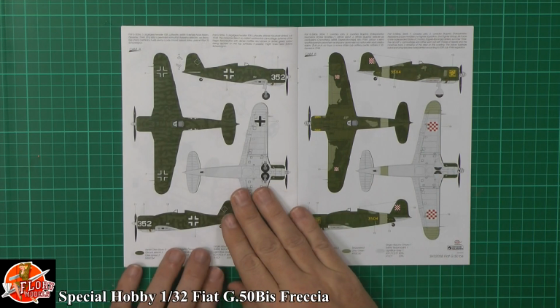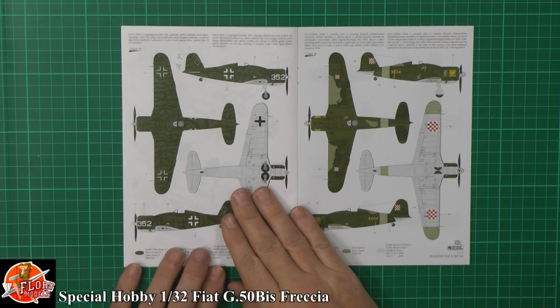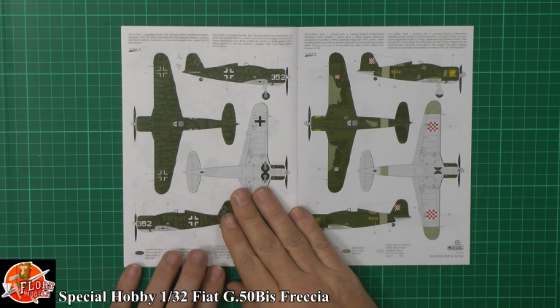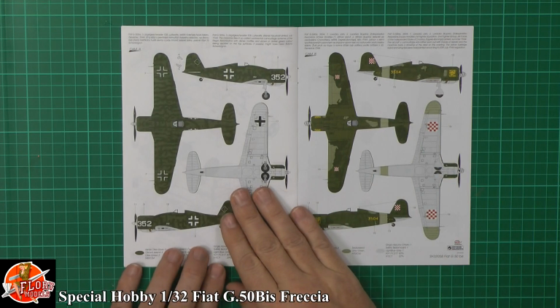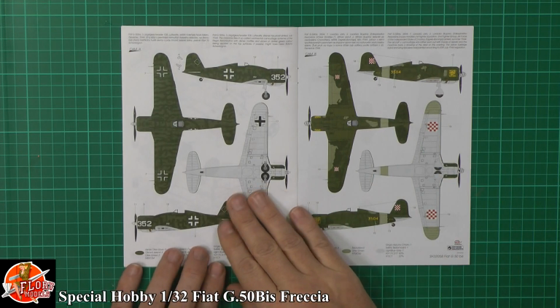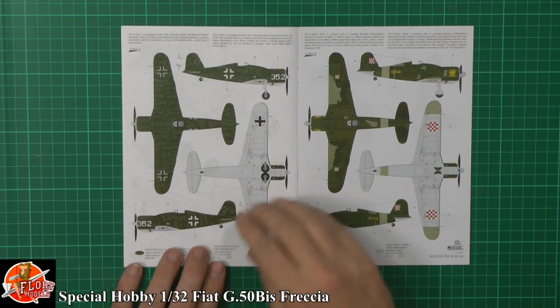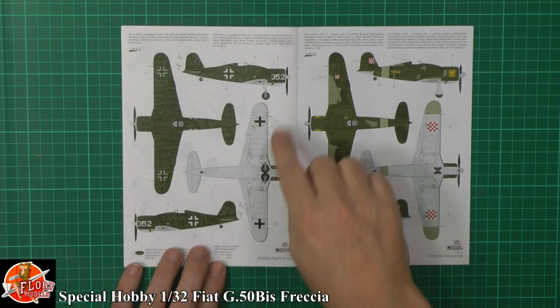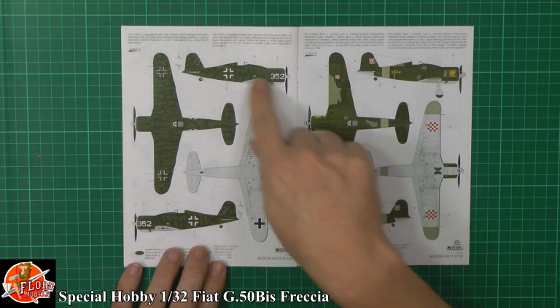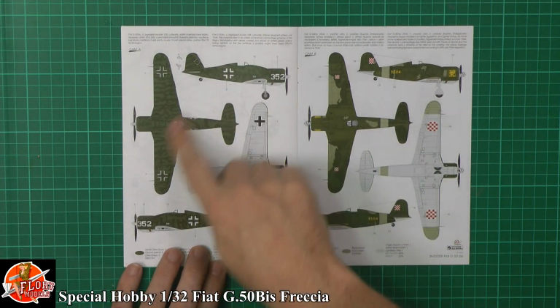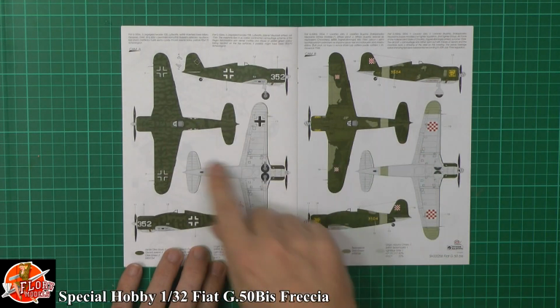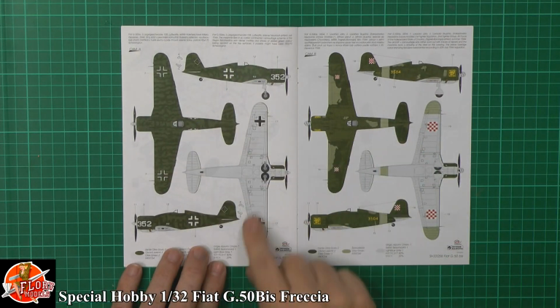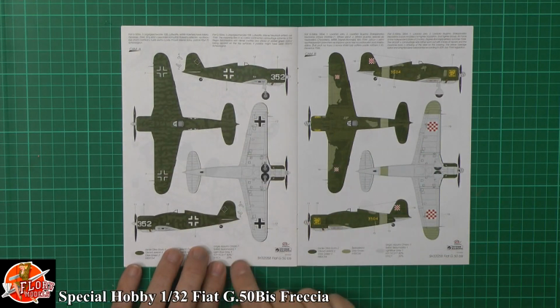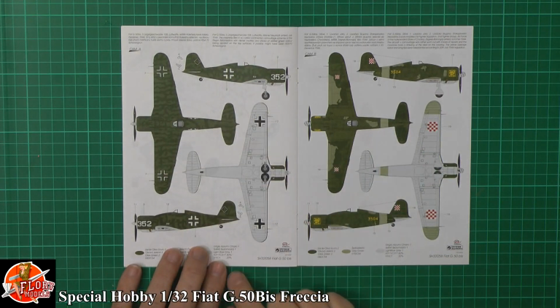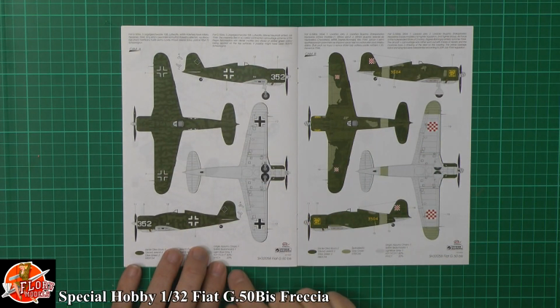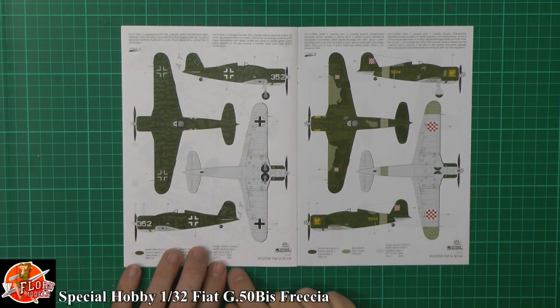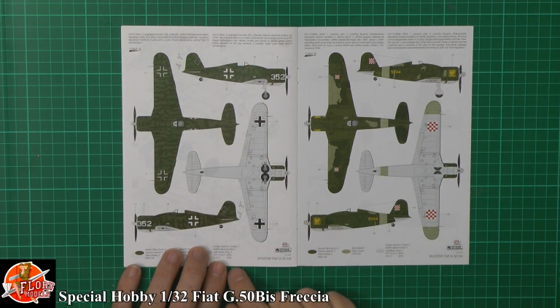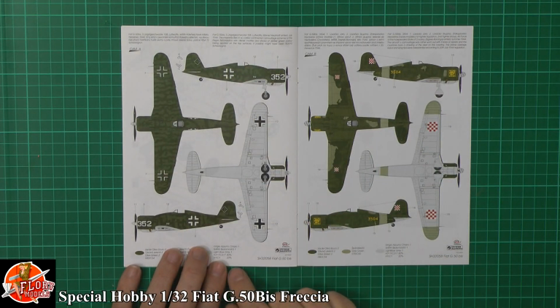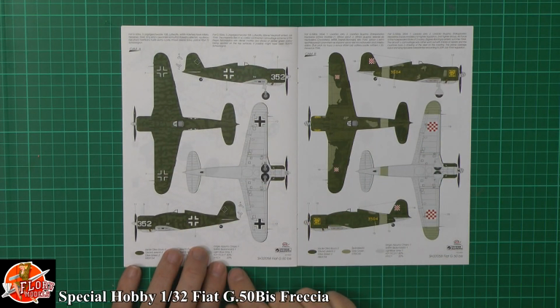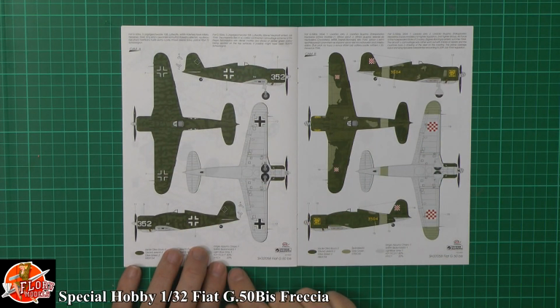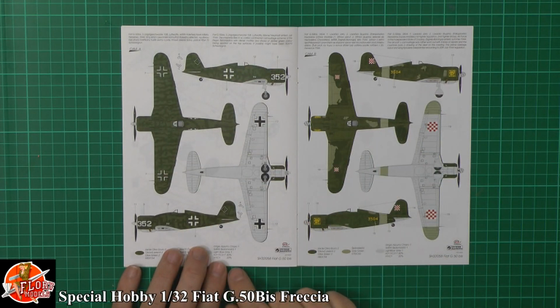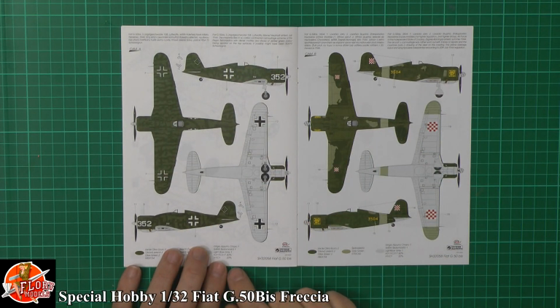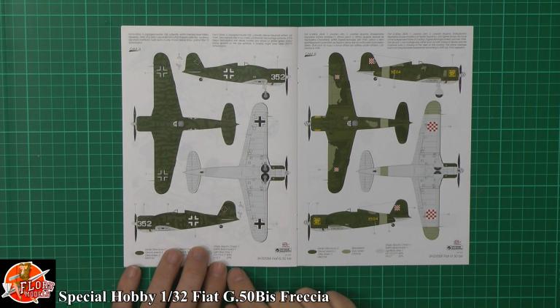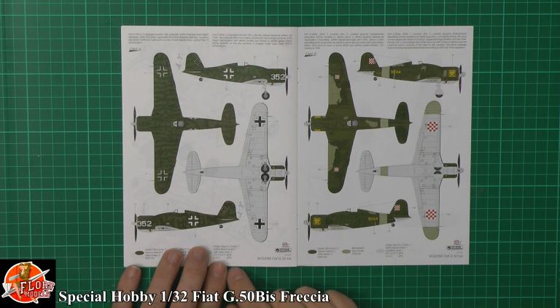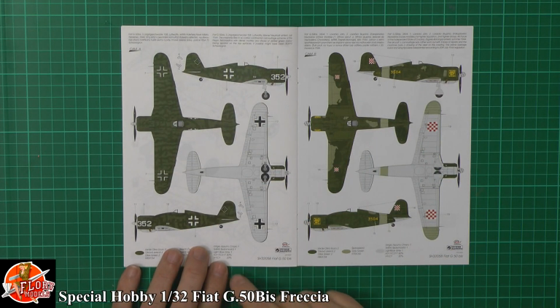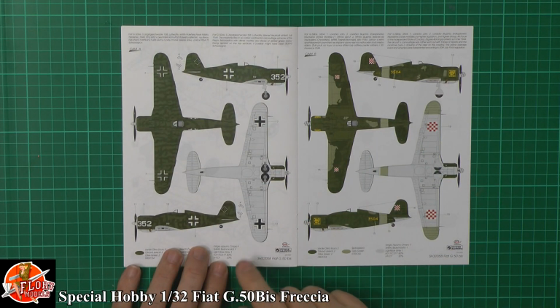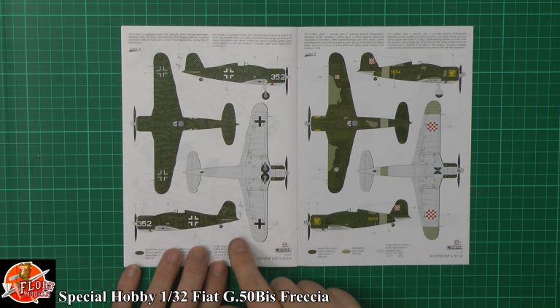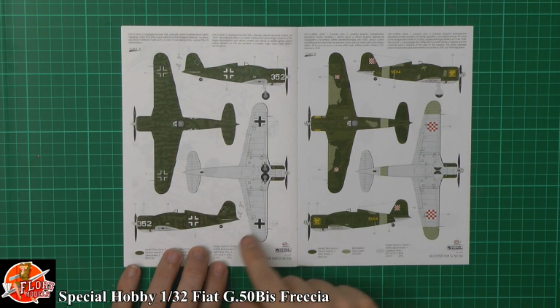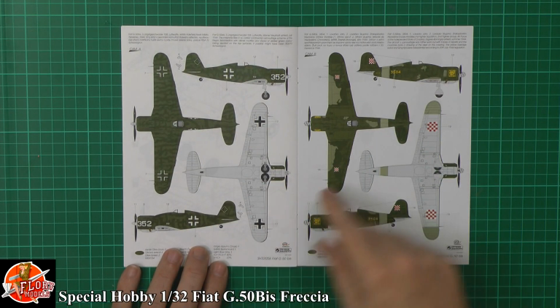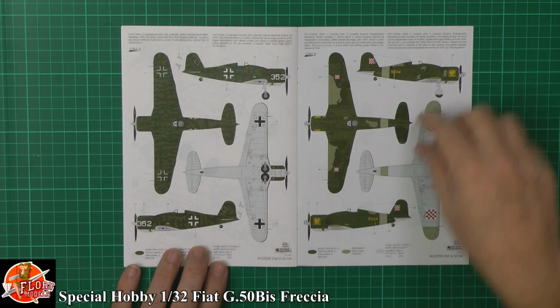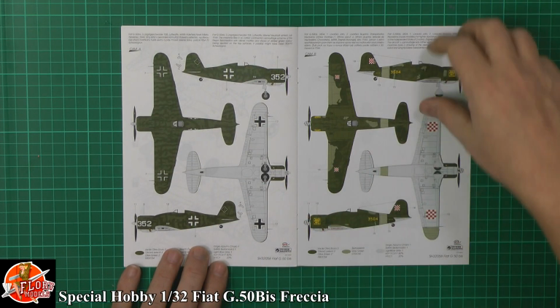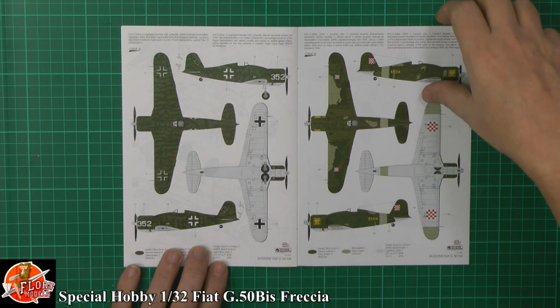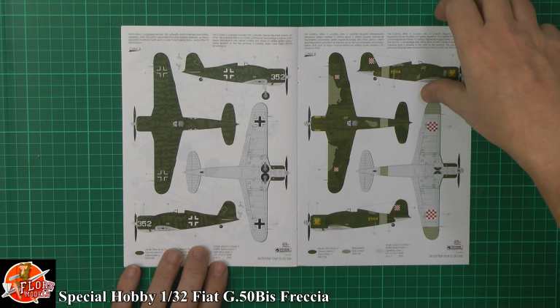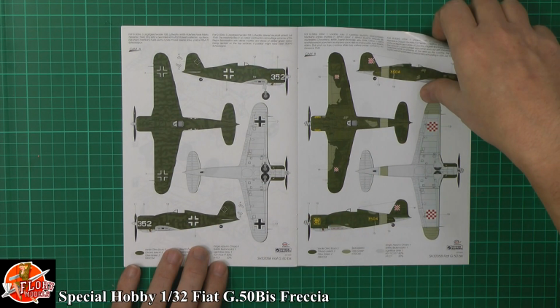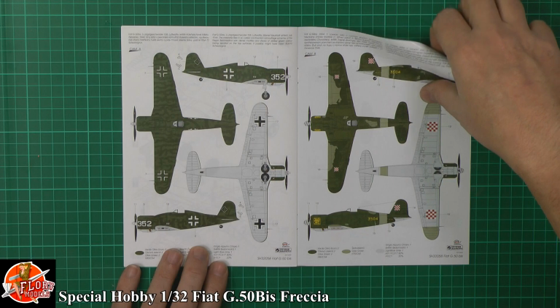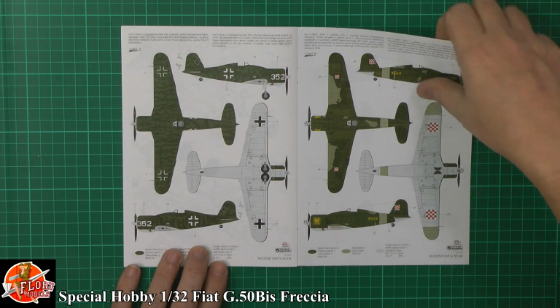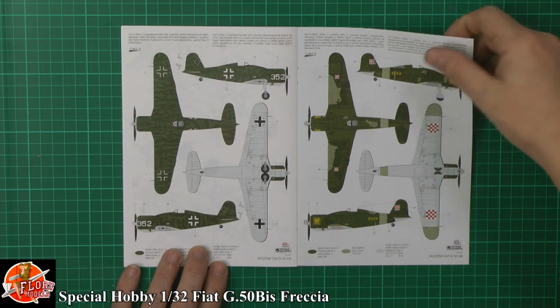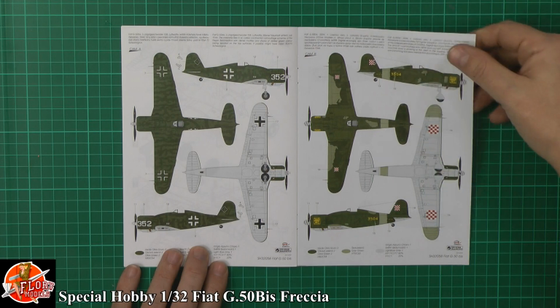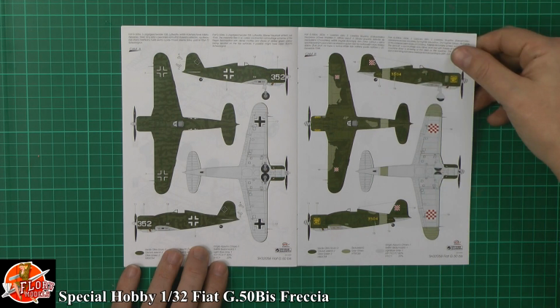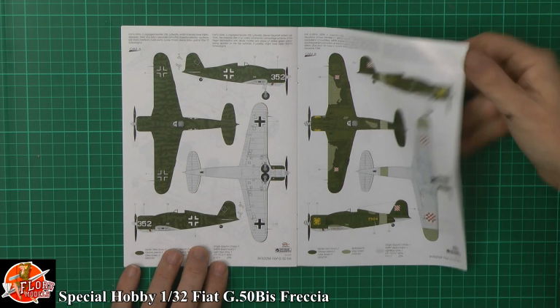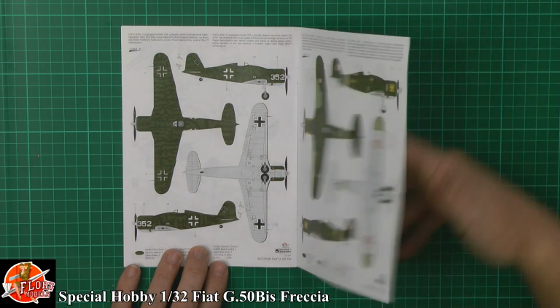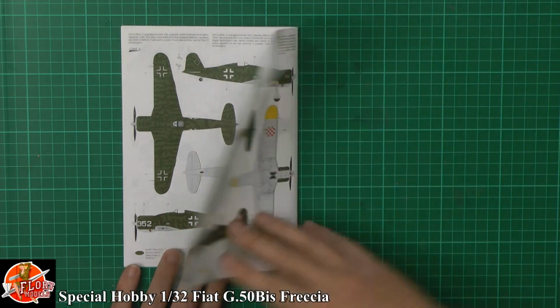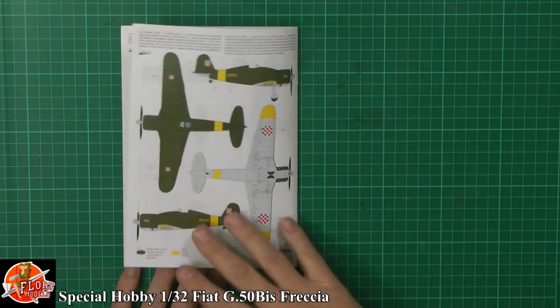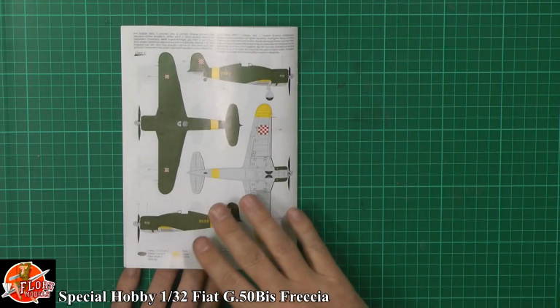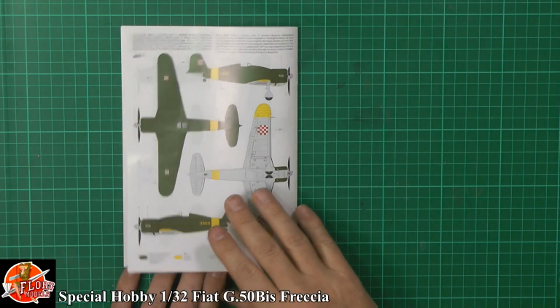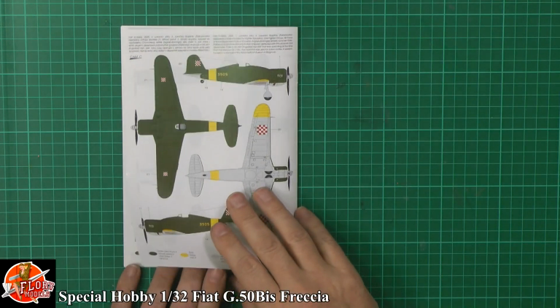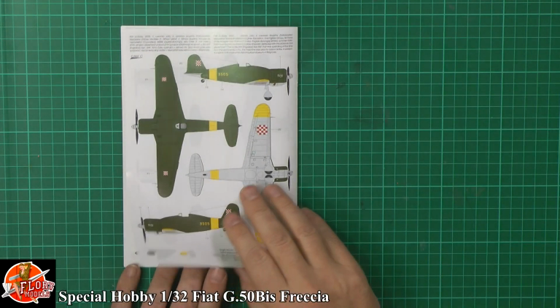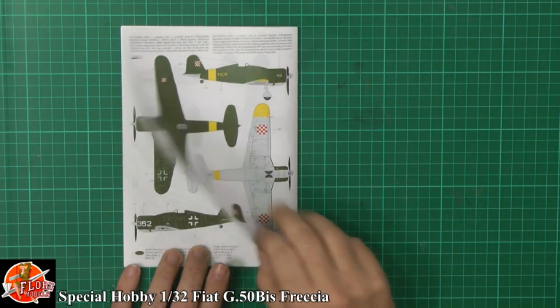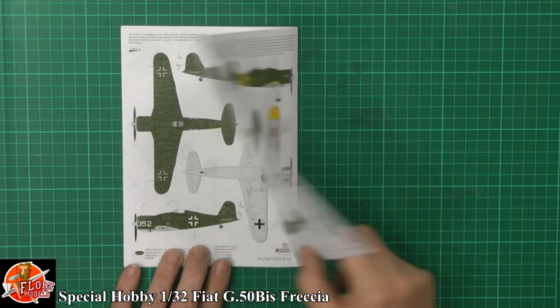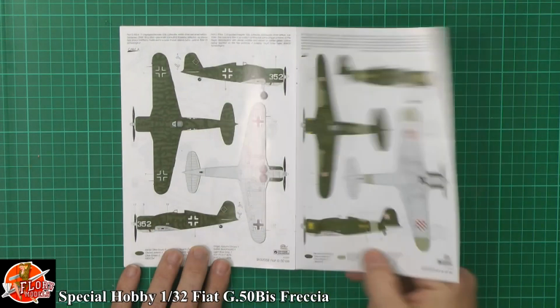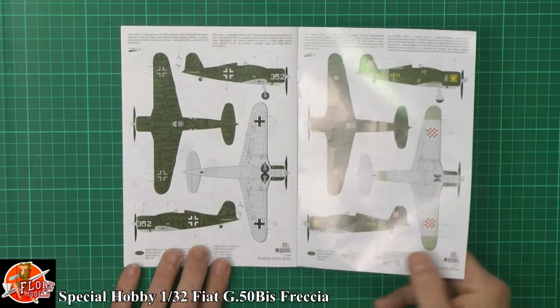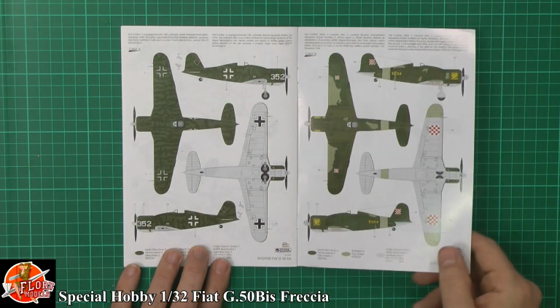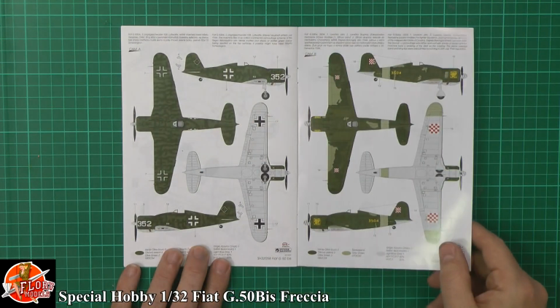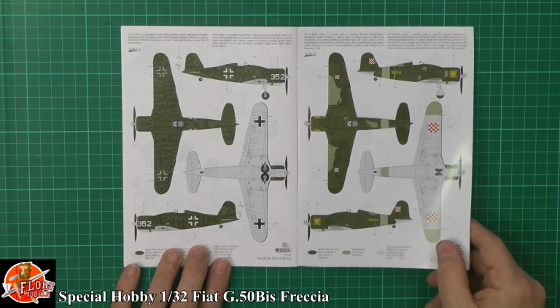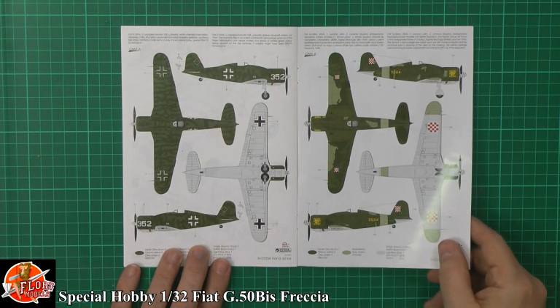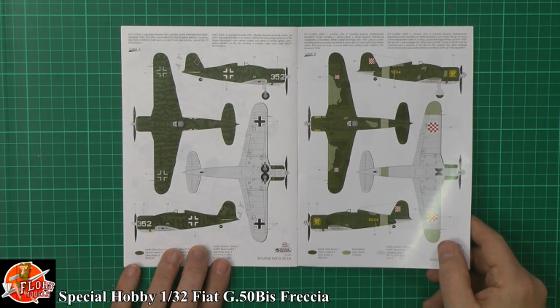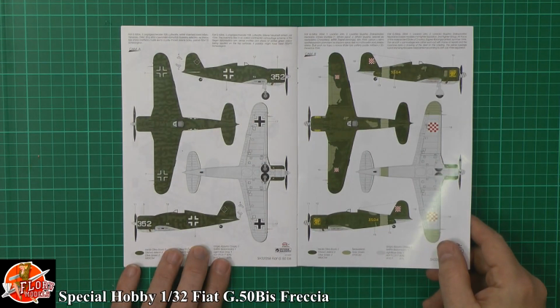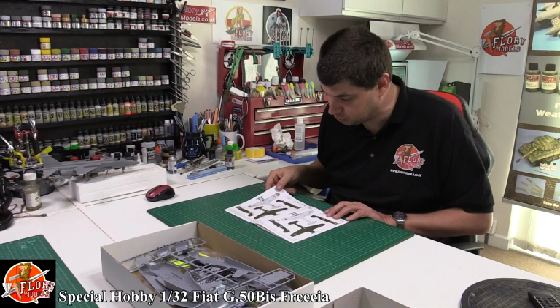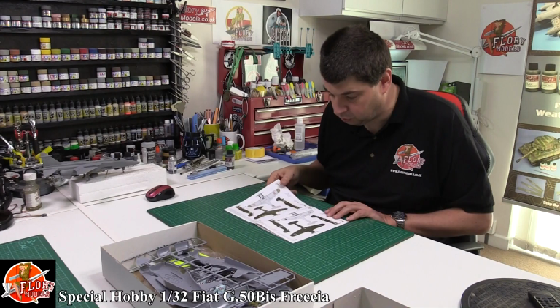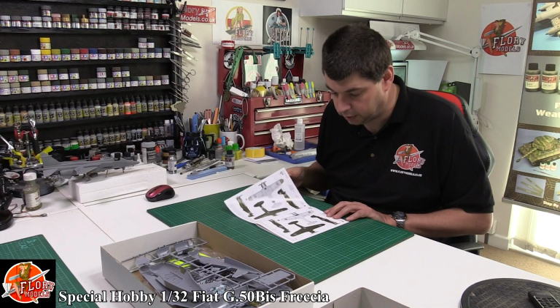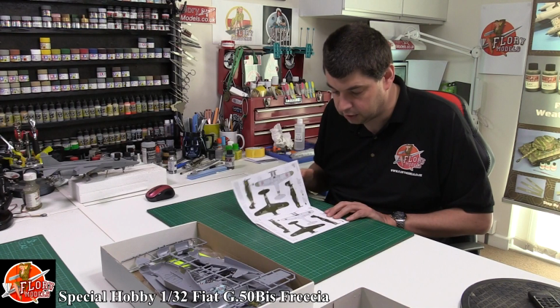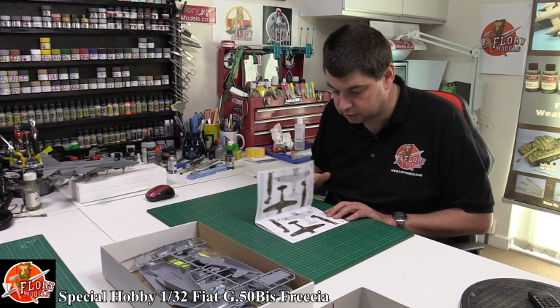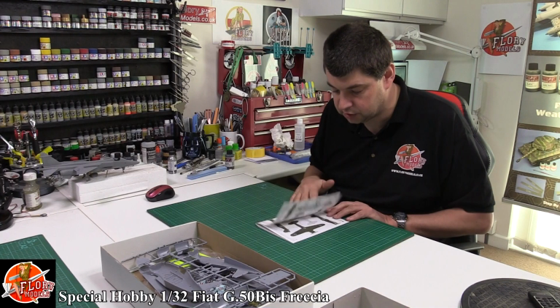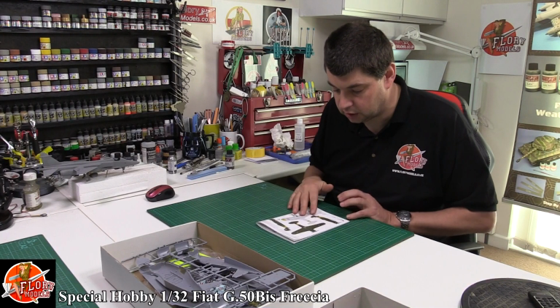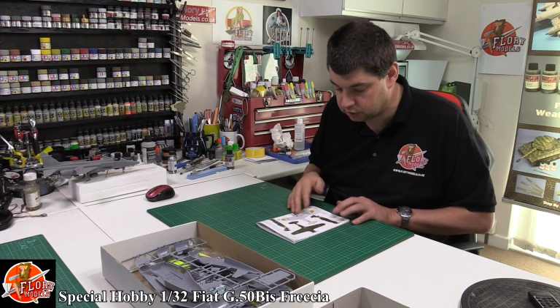Normal type of thing where the camo works, working your way through, and then you get three options, which is quite a nice touch.